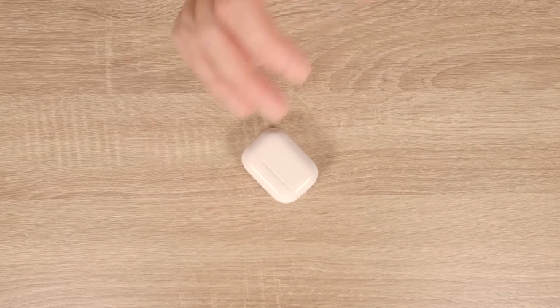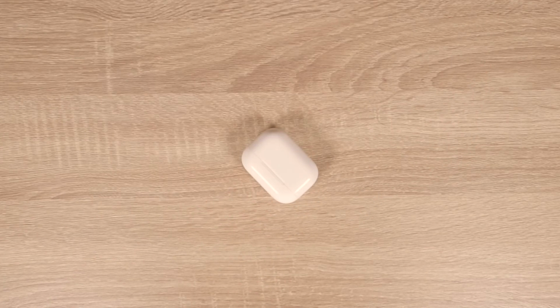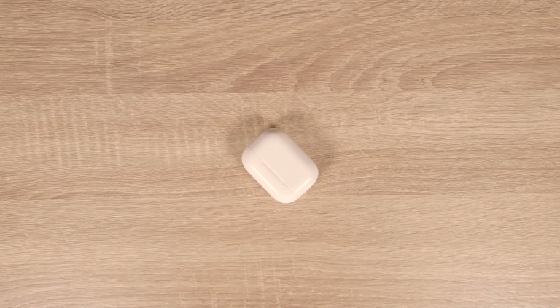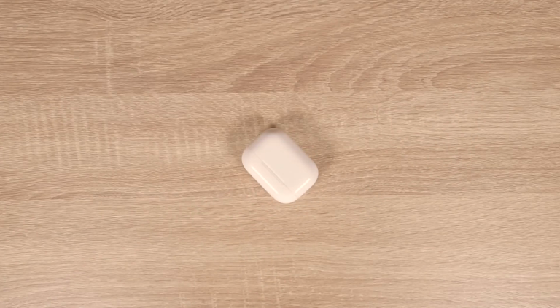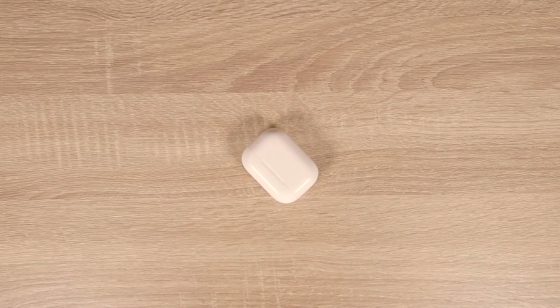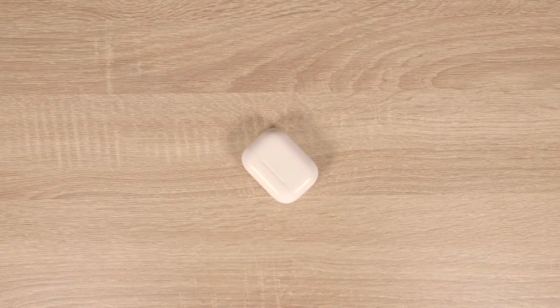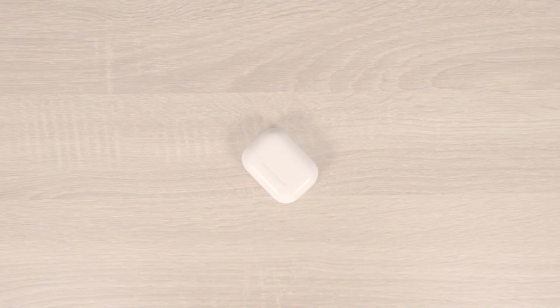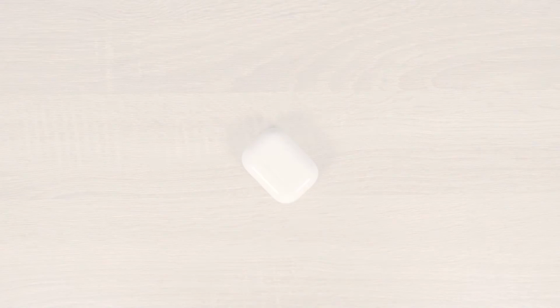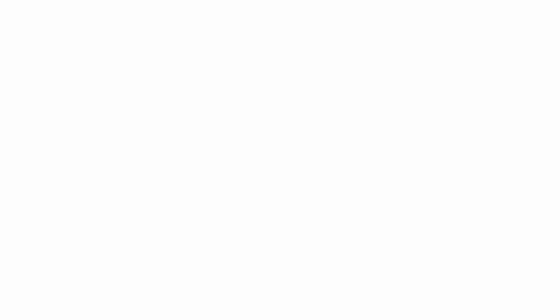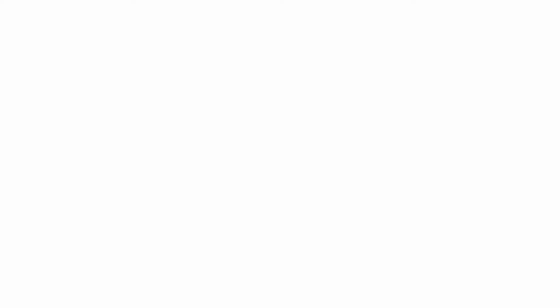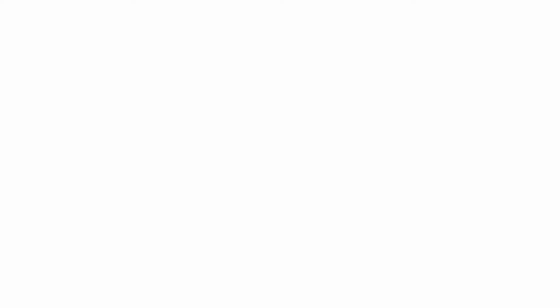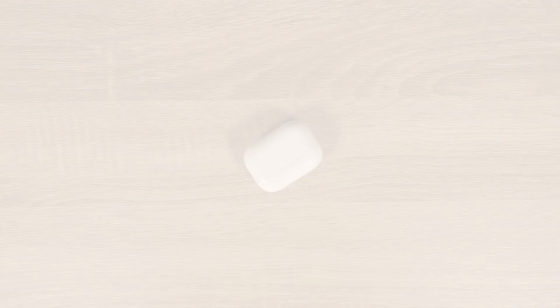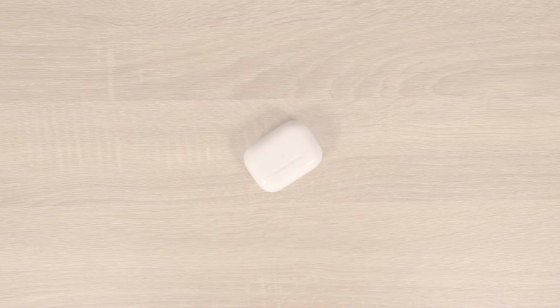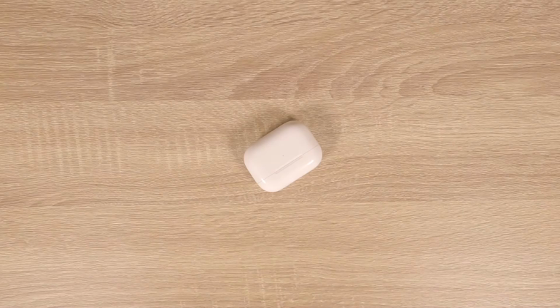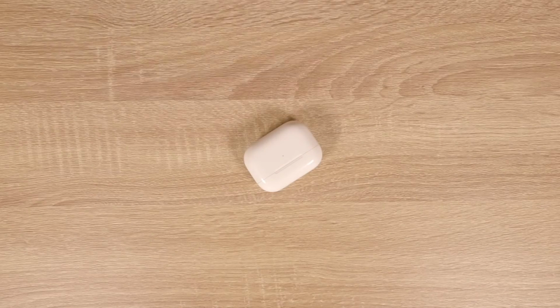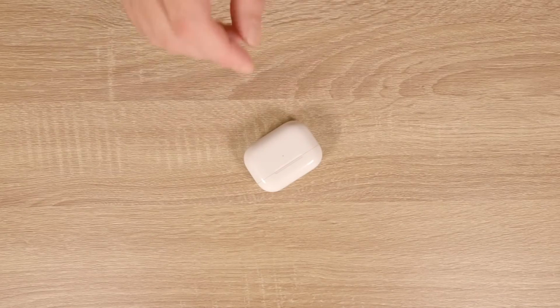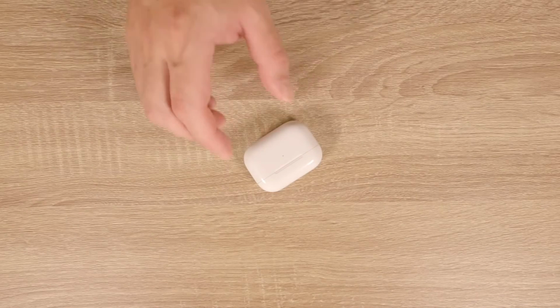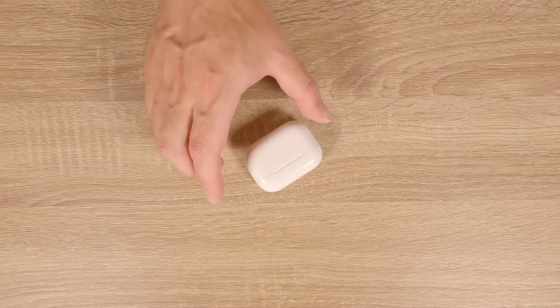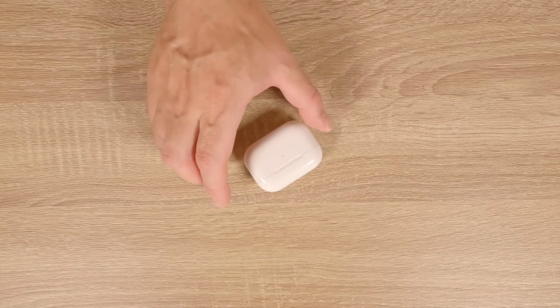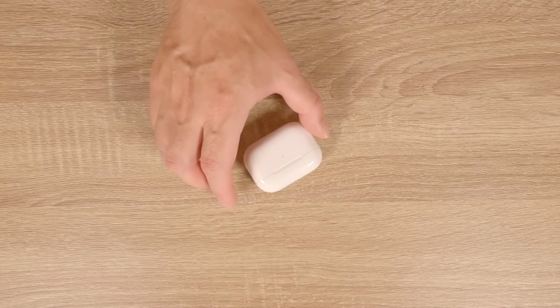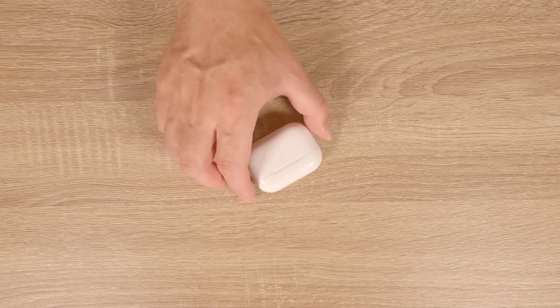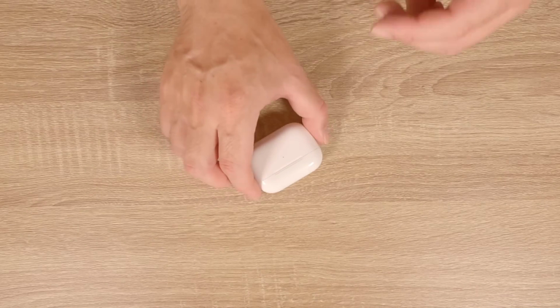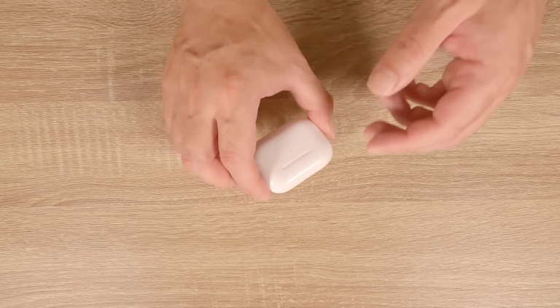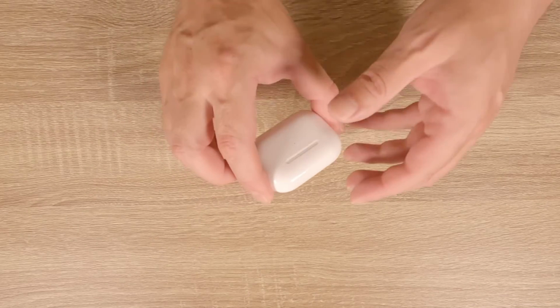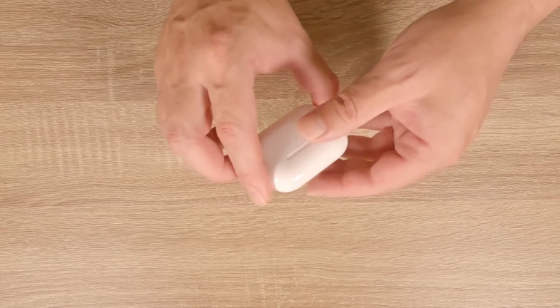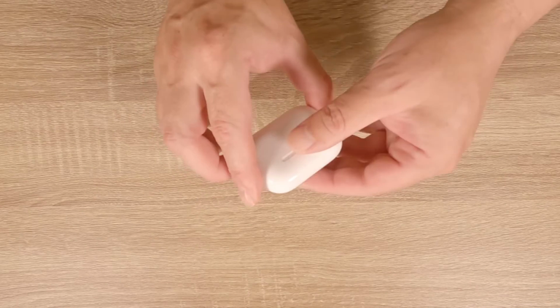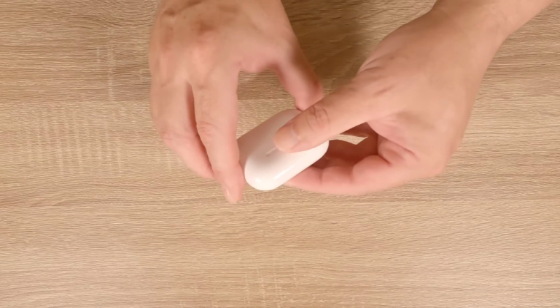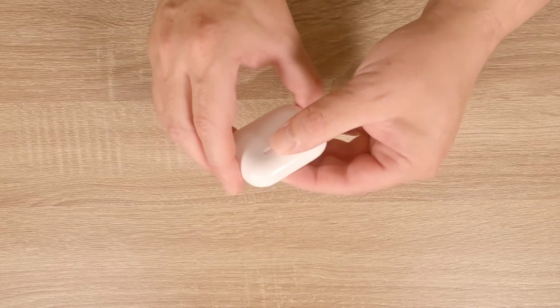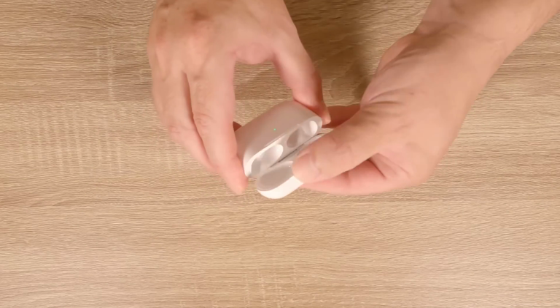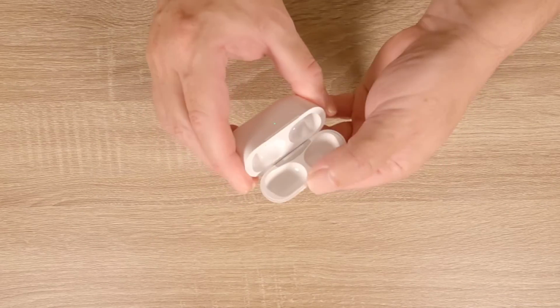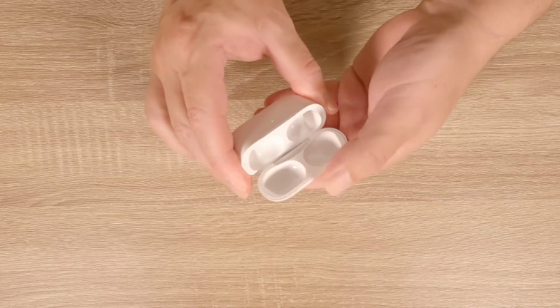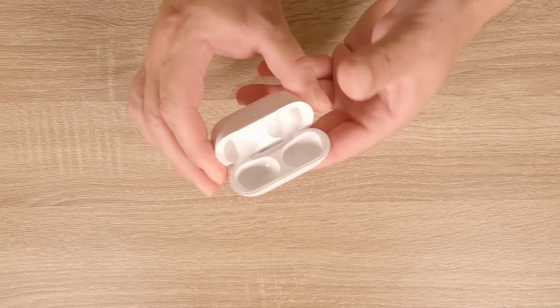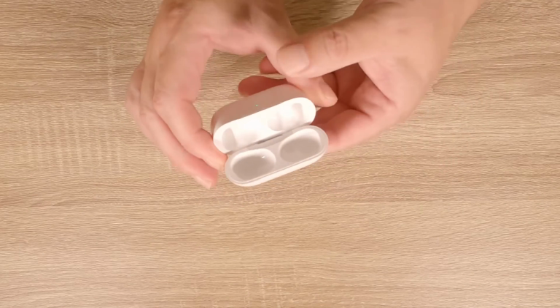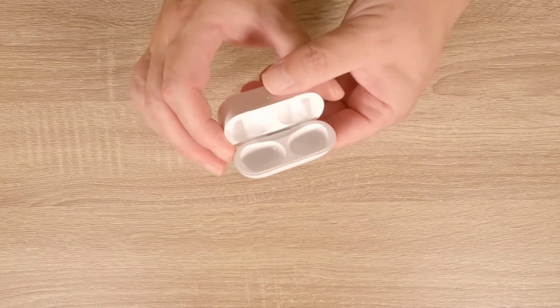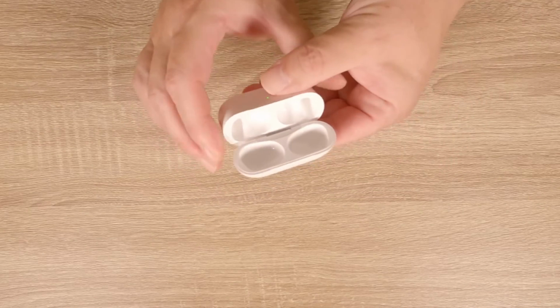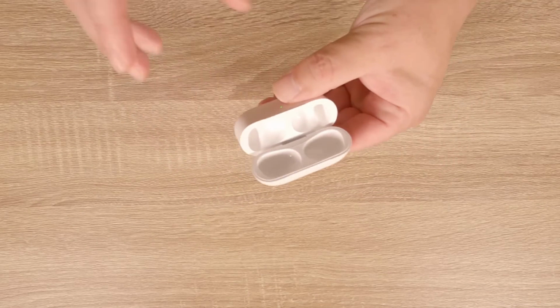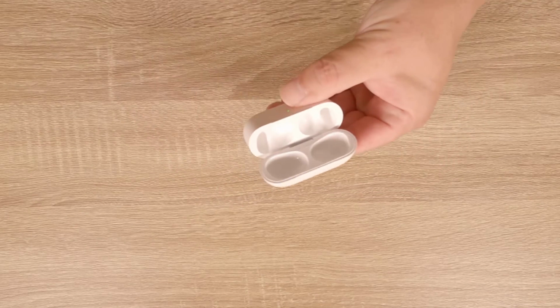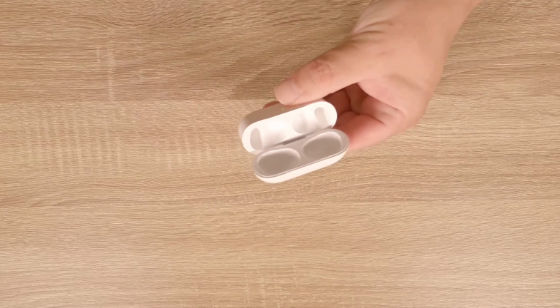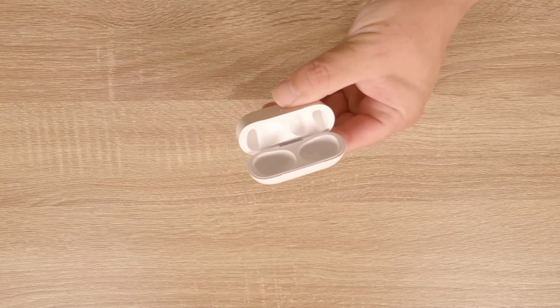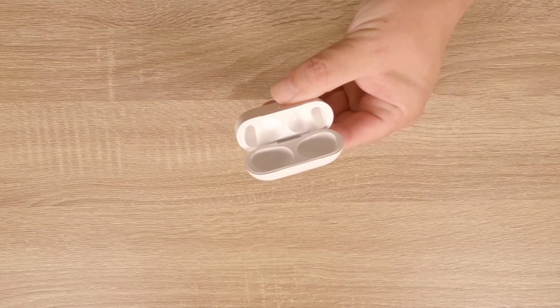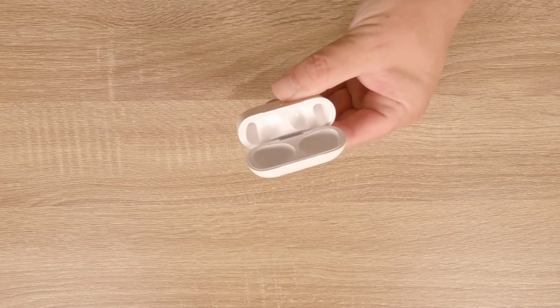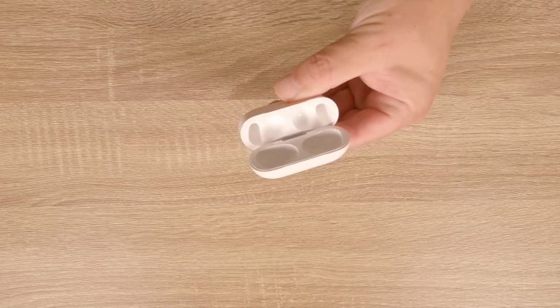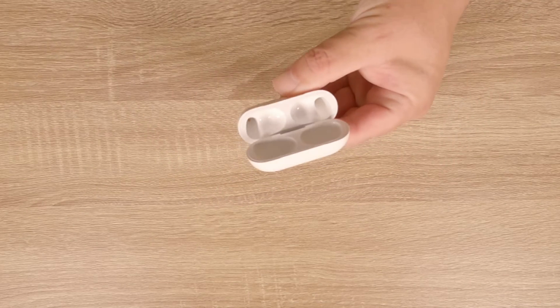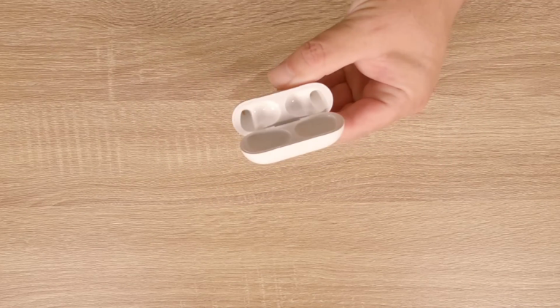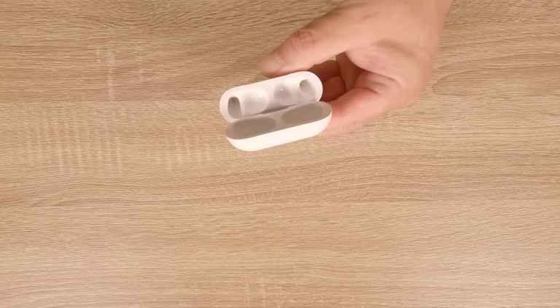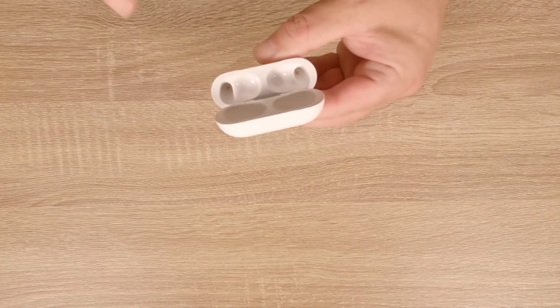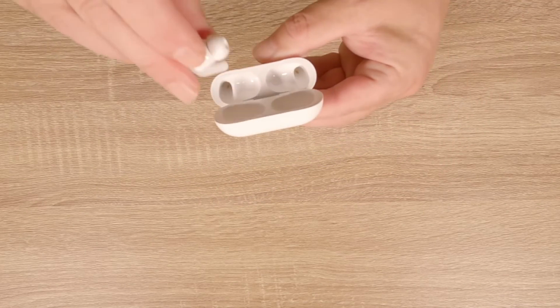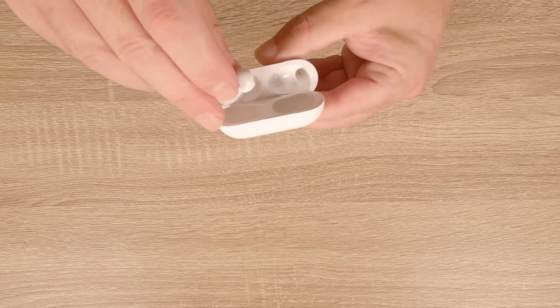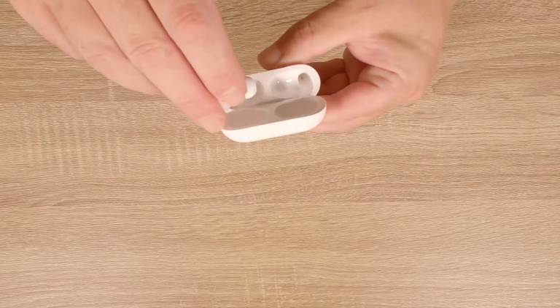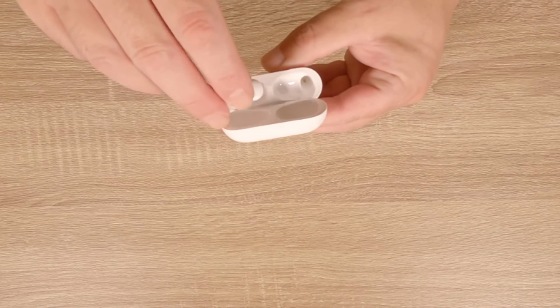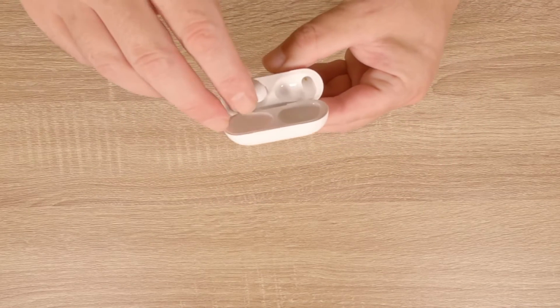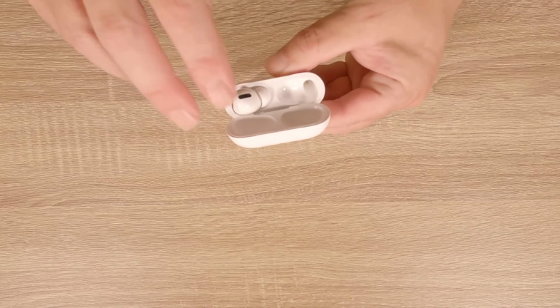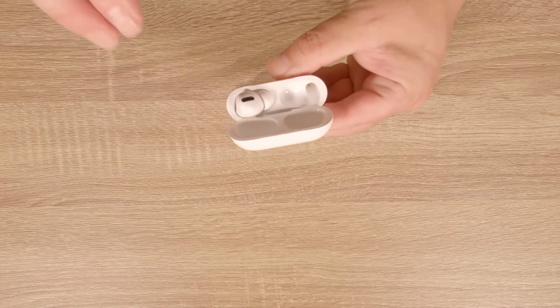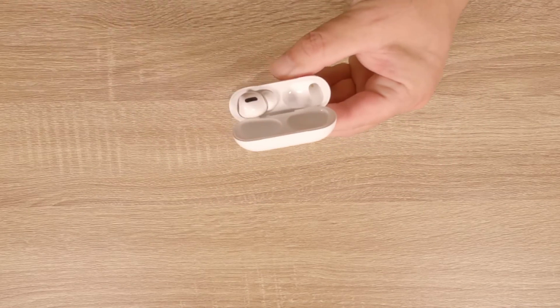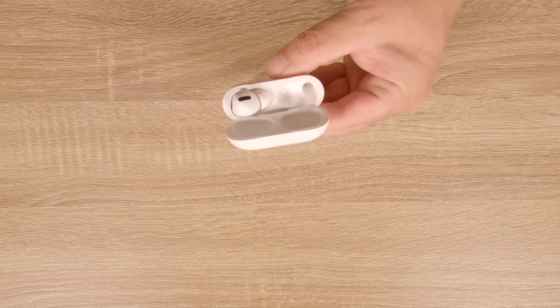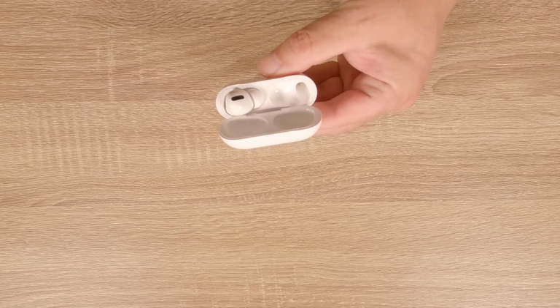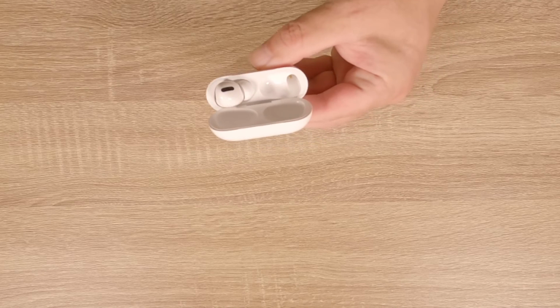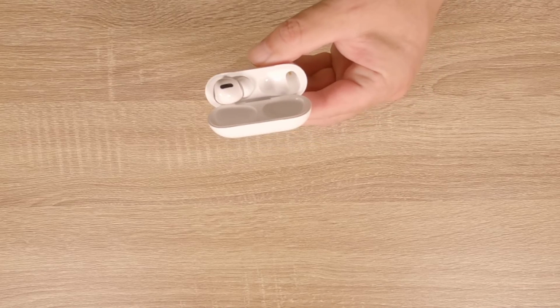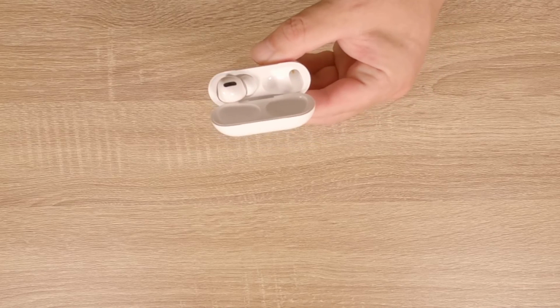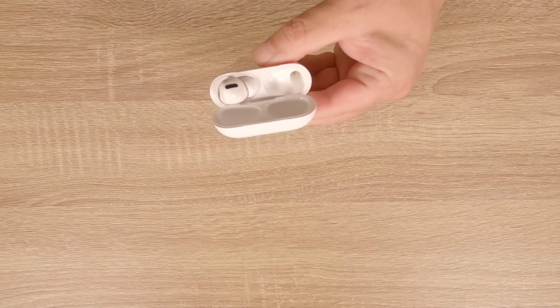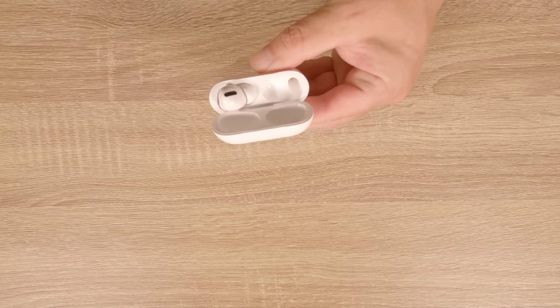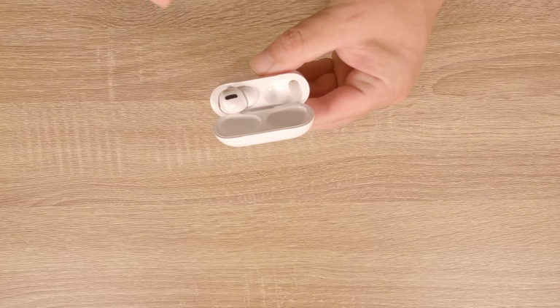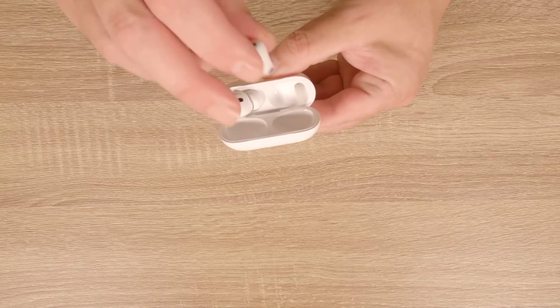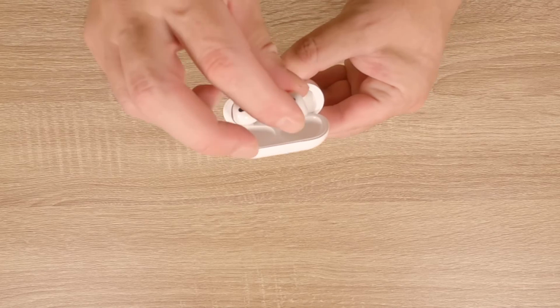Then, when we return our AirPods to their charging case, our computer will automatically revert to playing audio from its speakers.